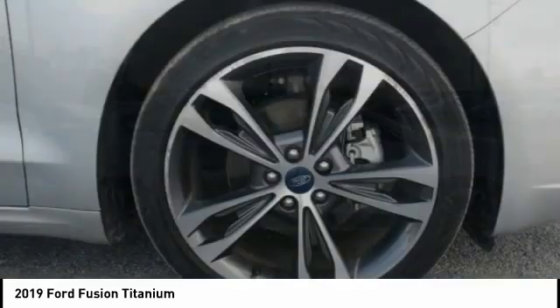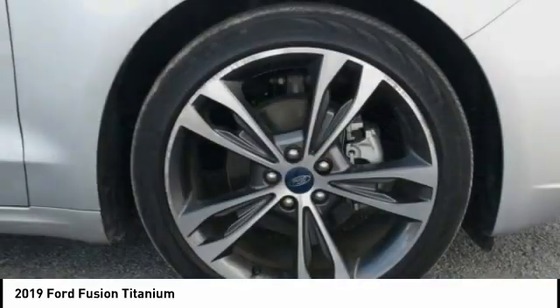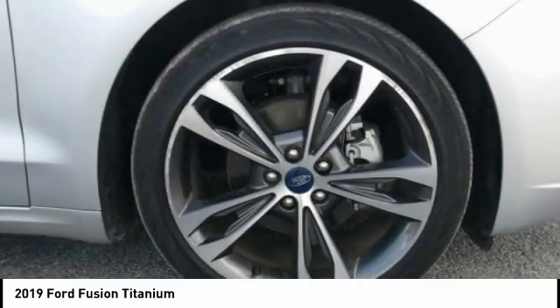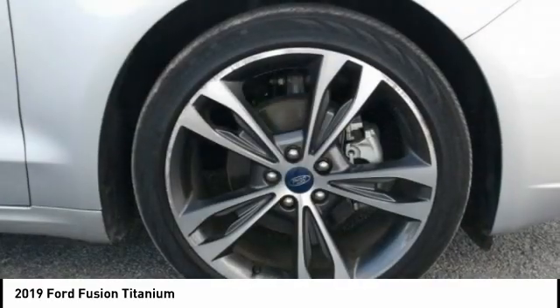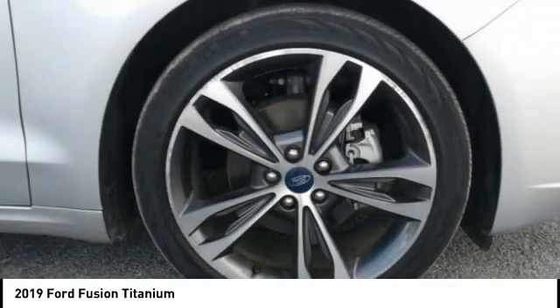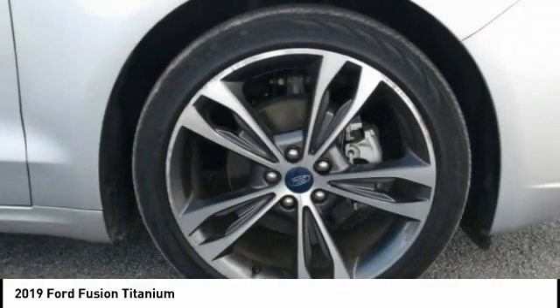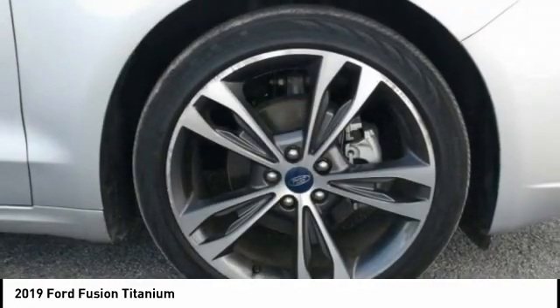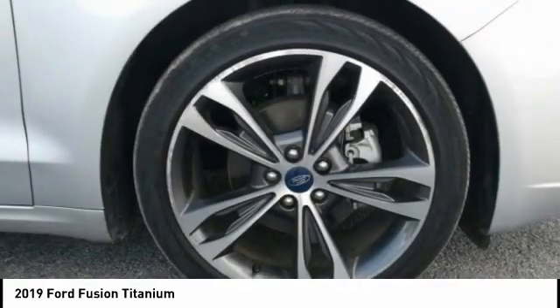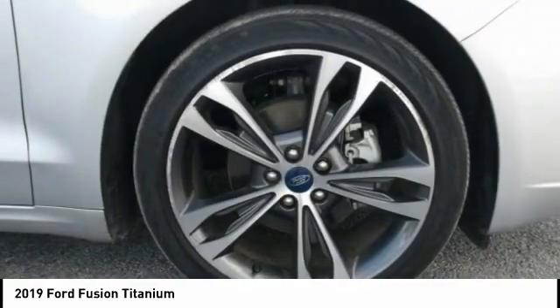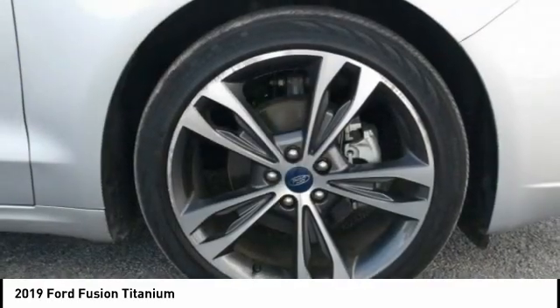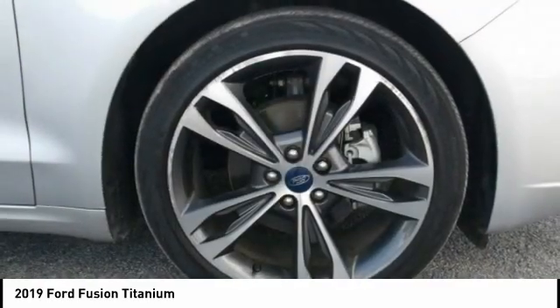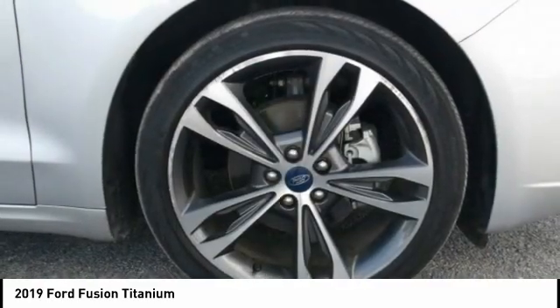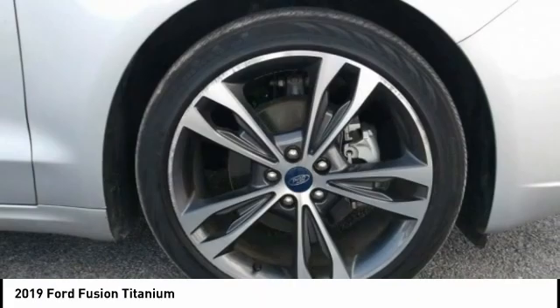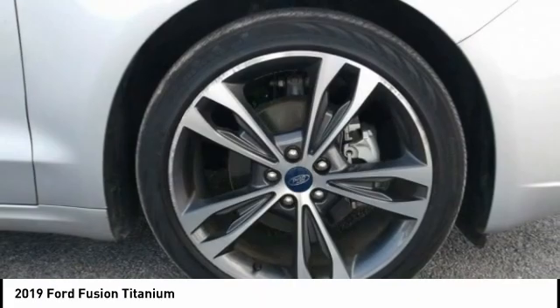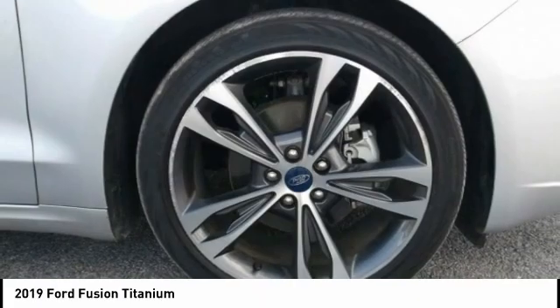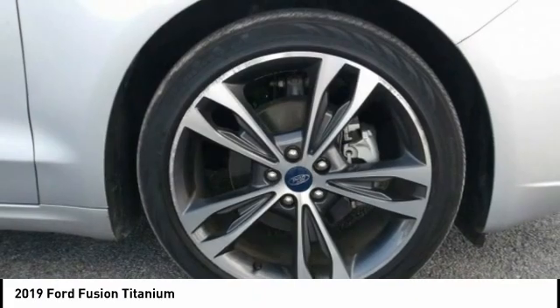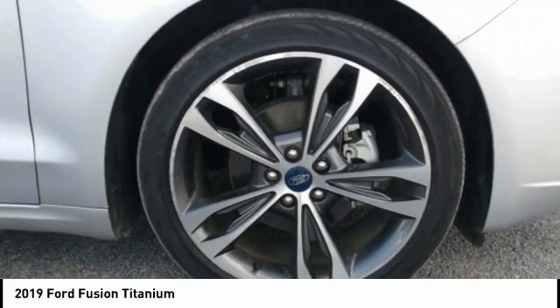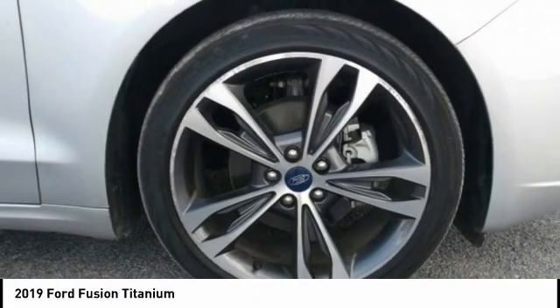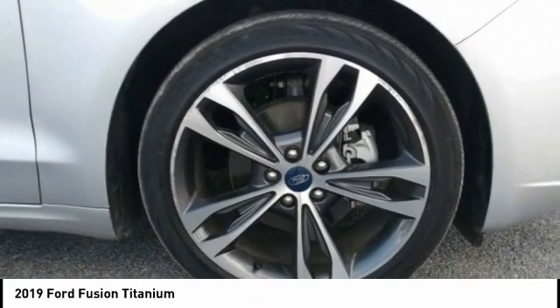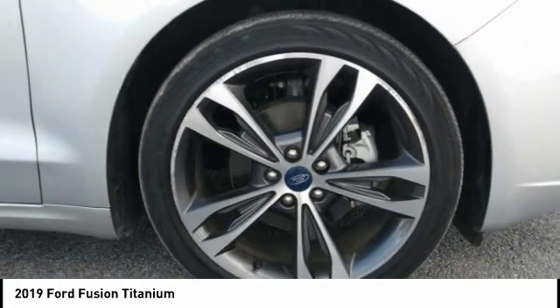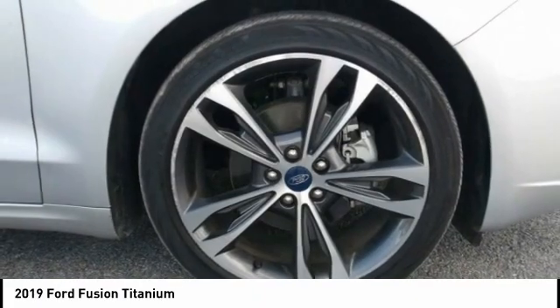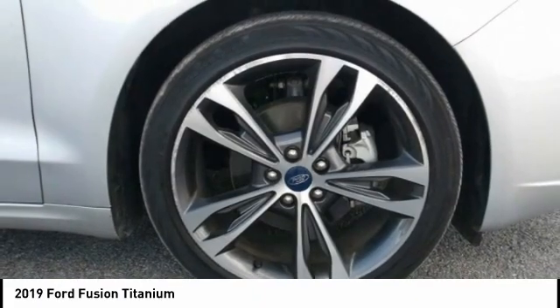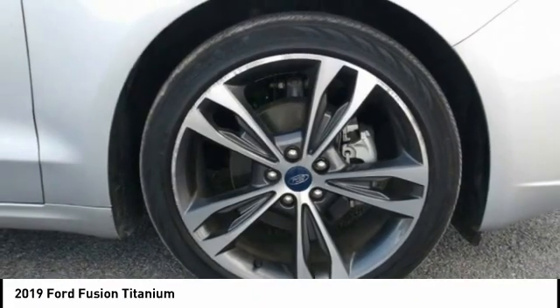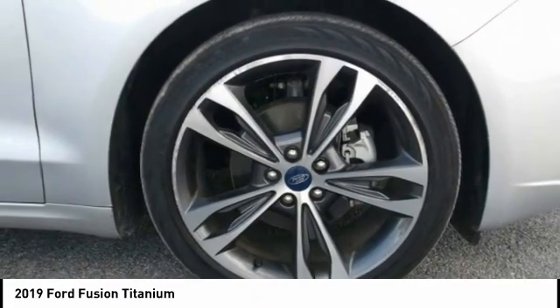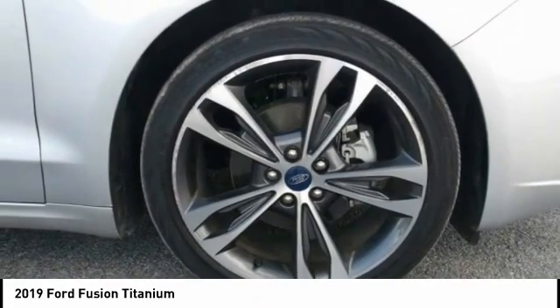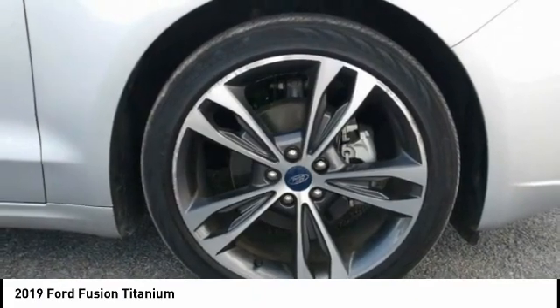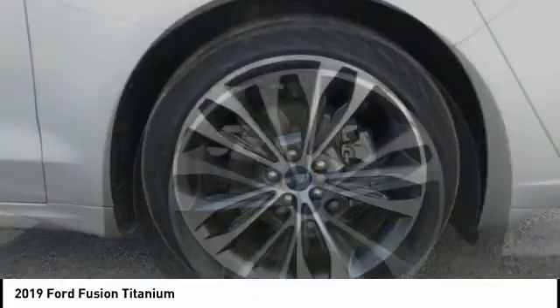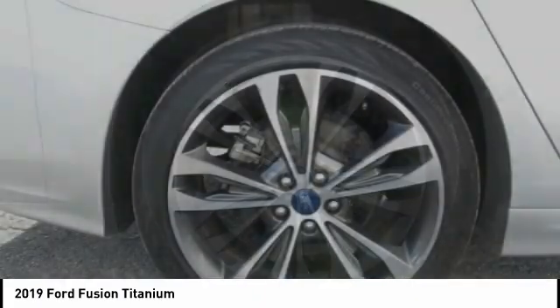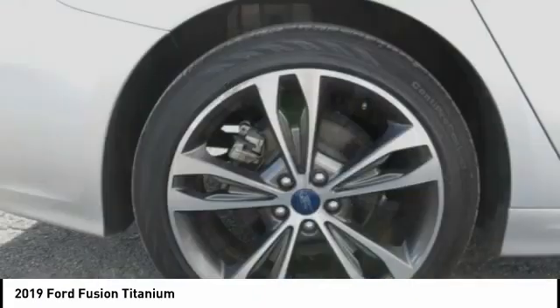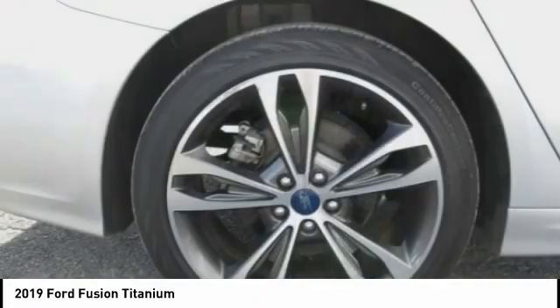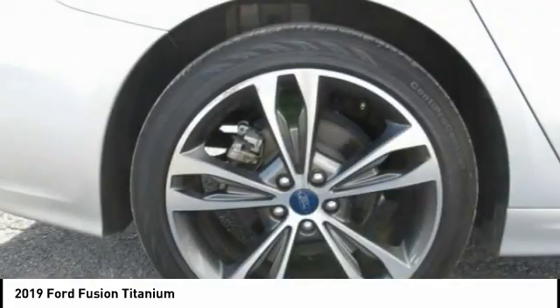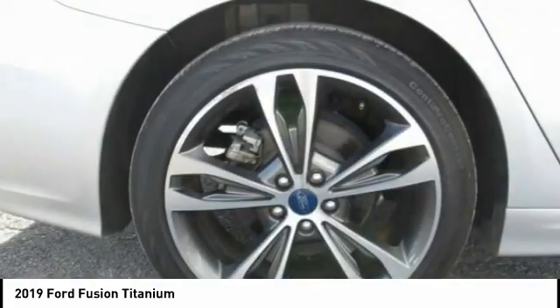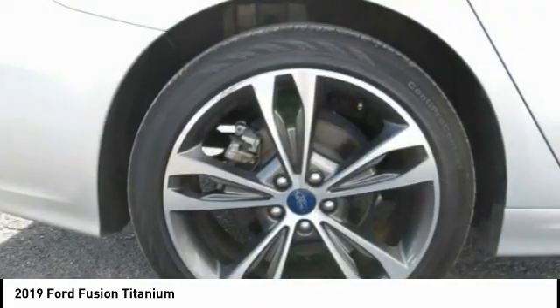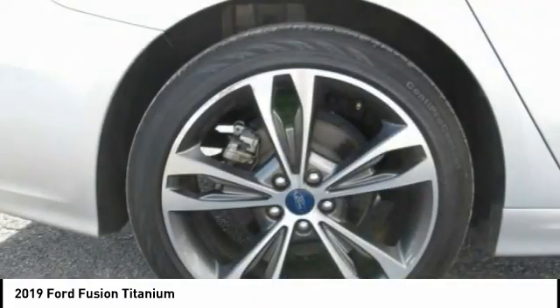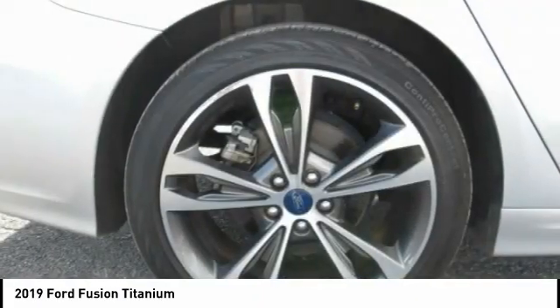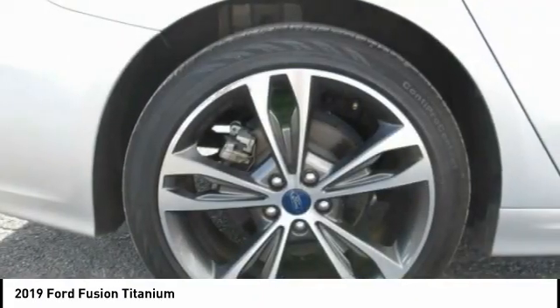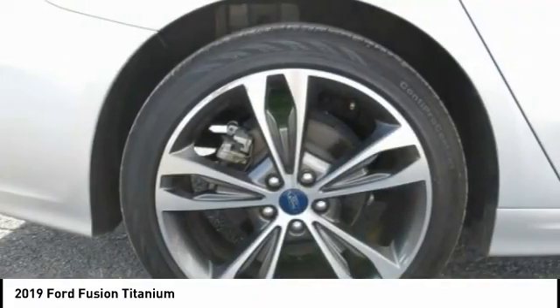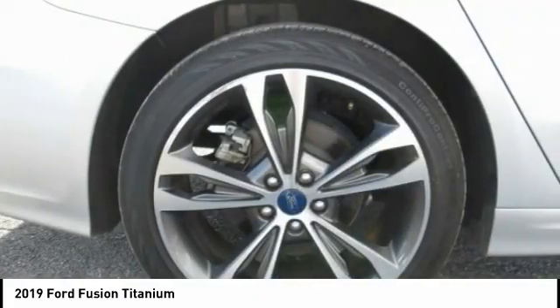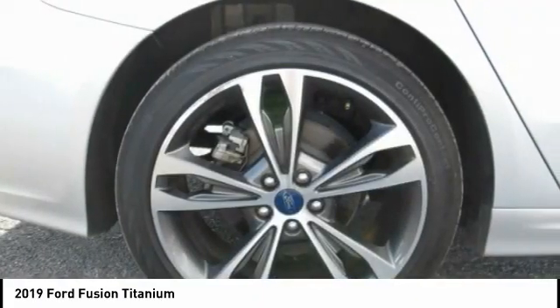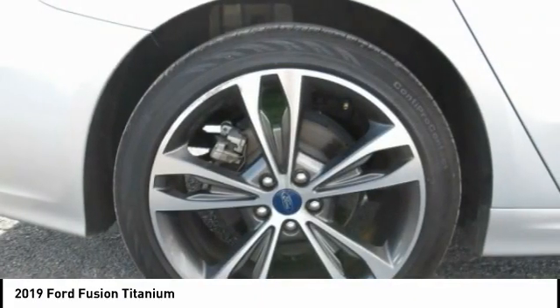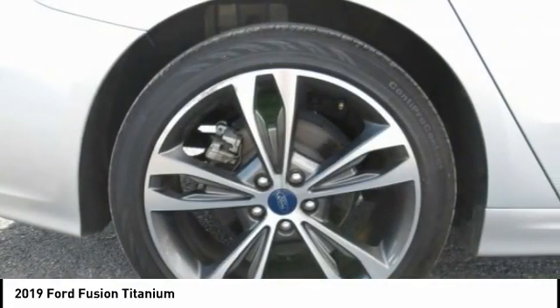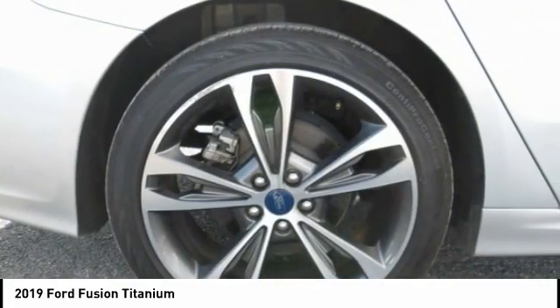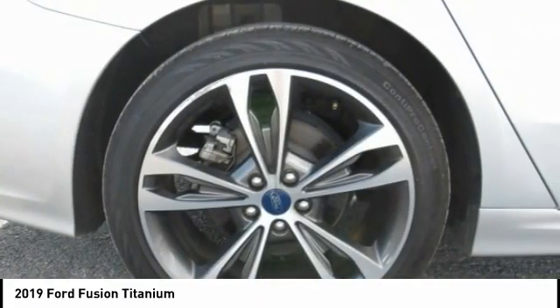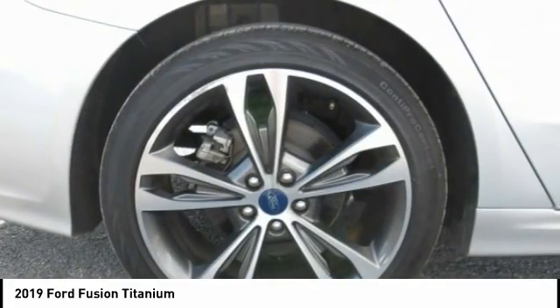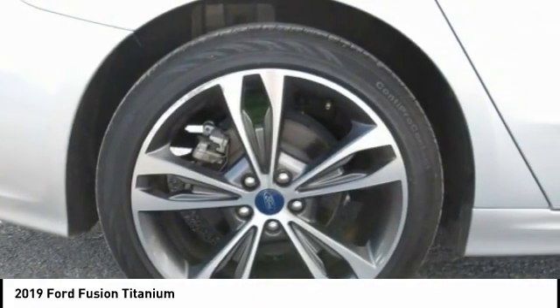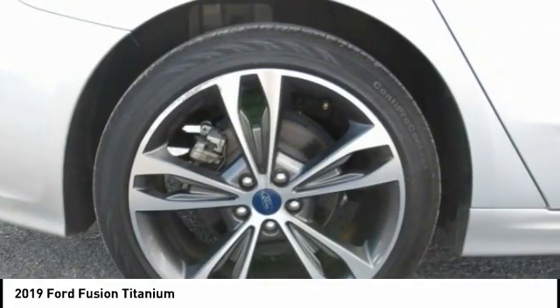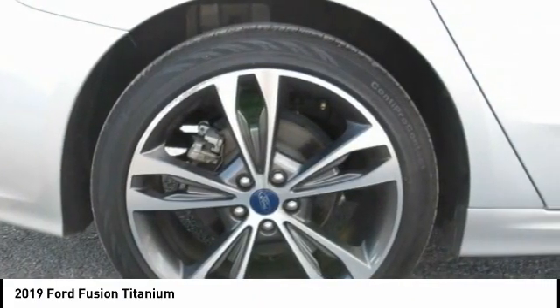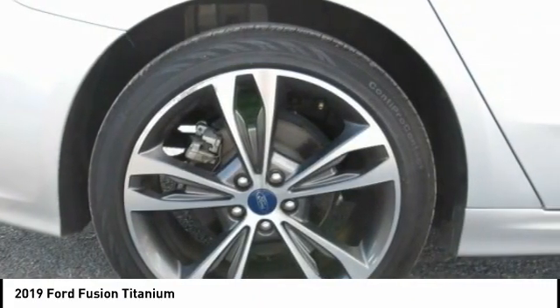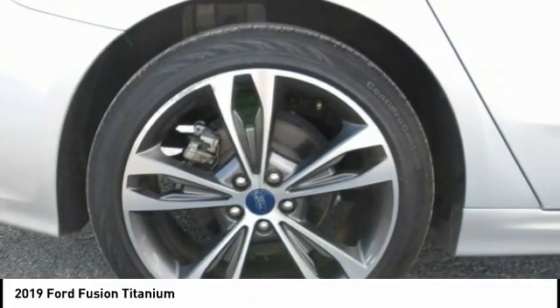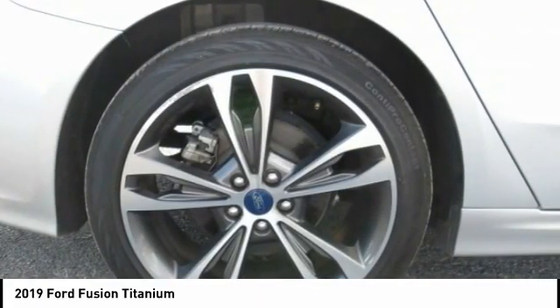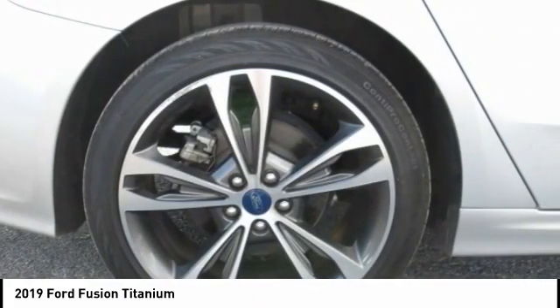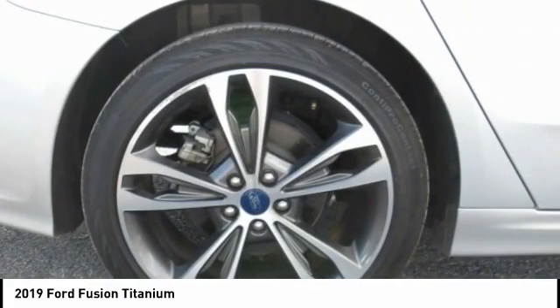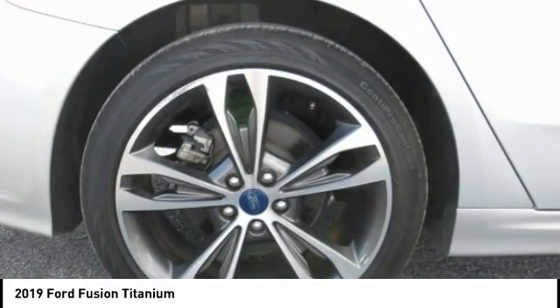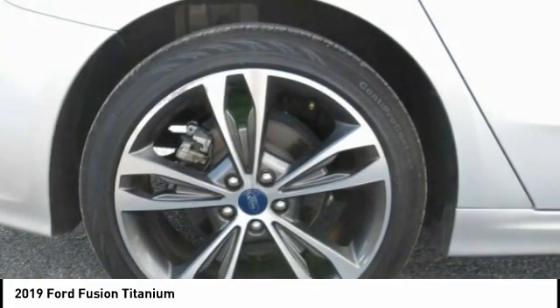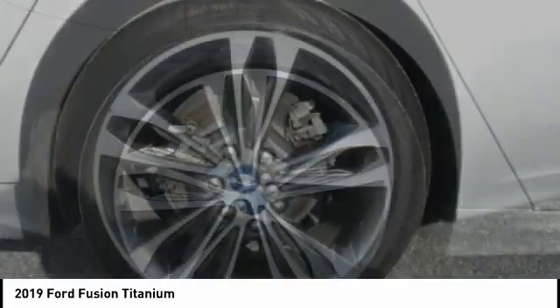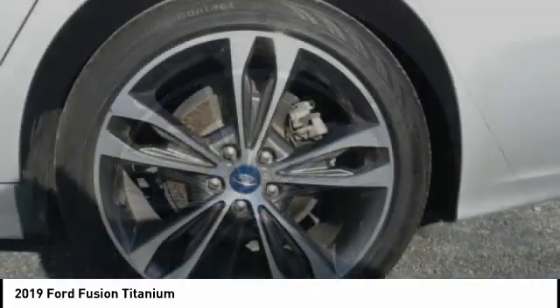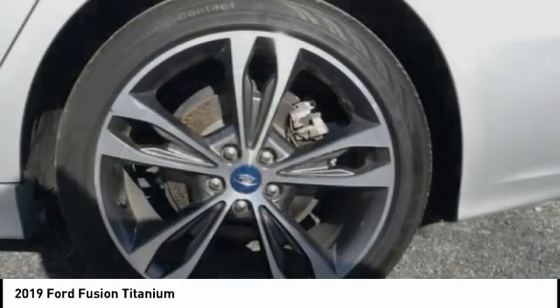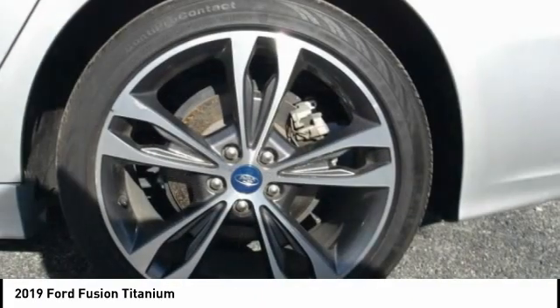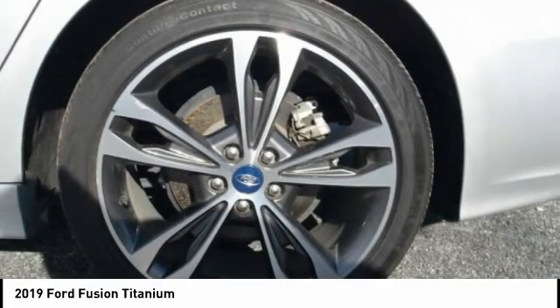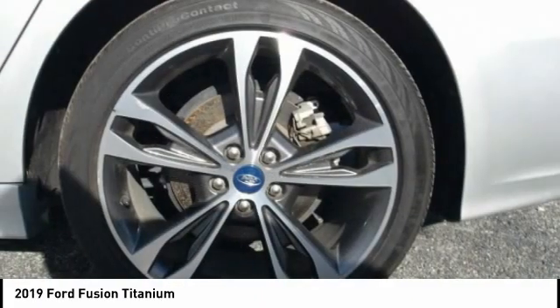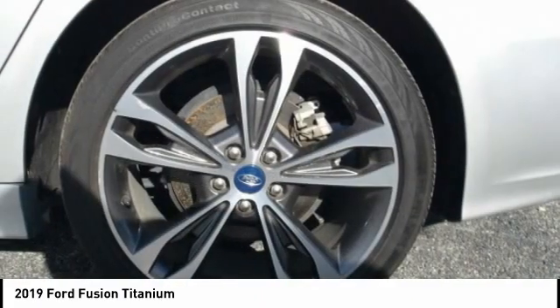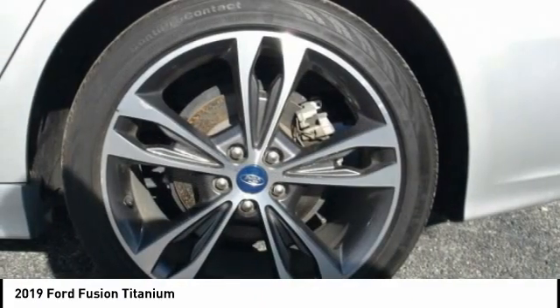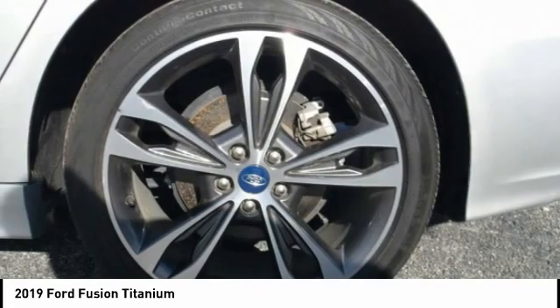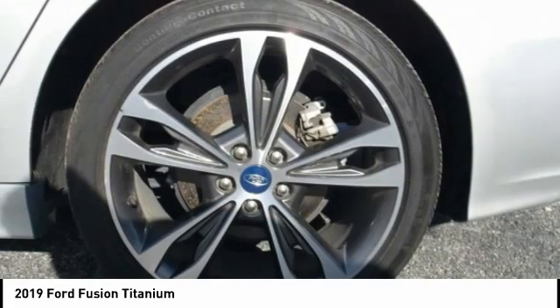Driver attention alert system. If you like it online, you'll love it in your driveway. Take it for a spin today.